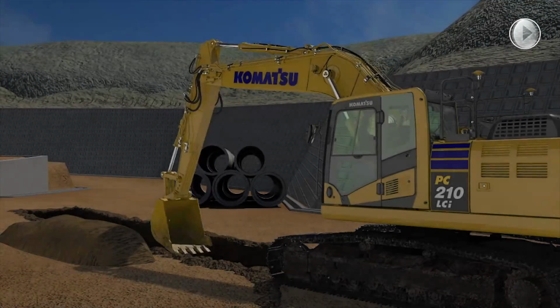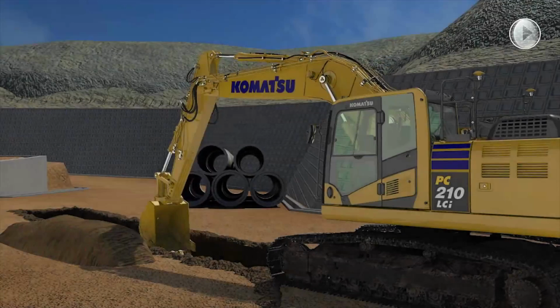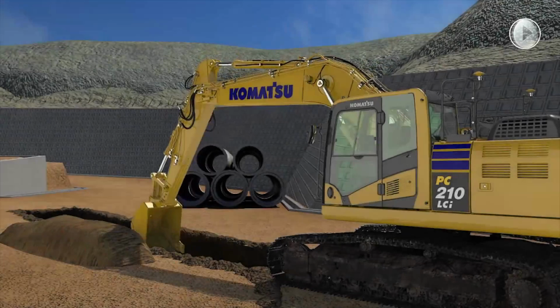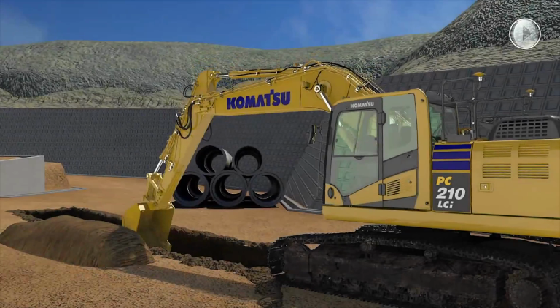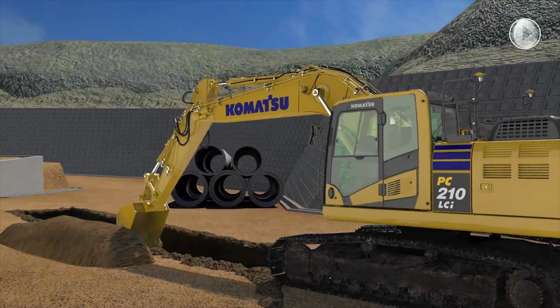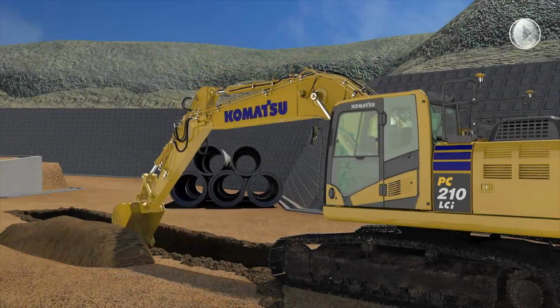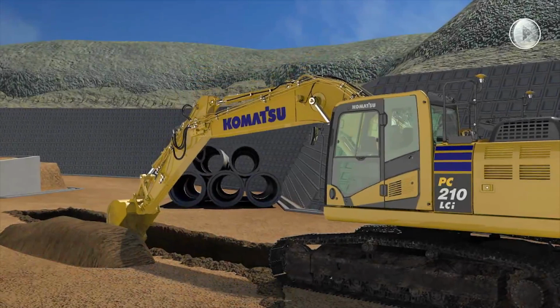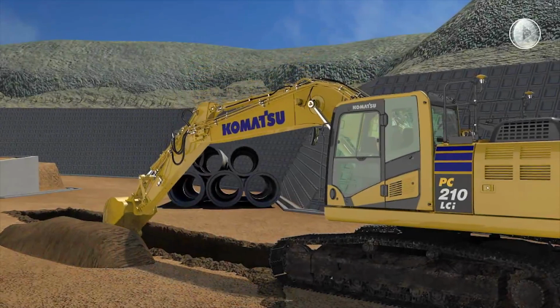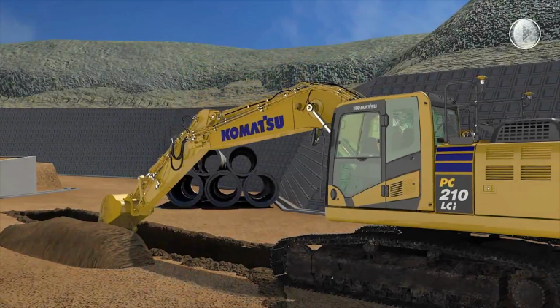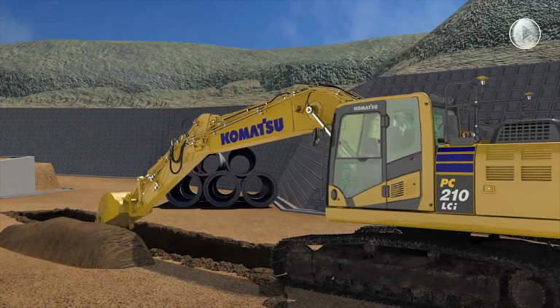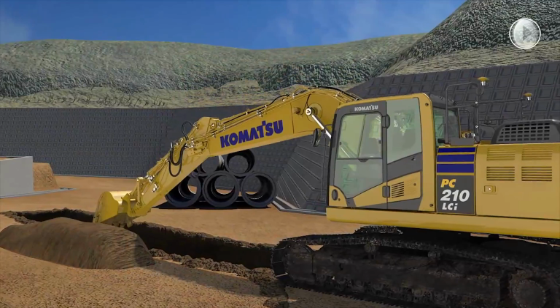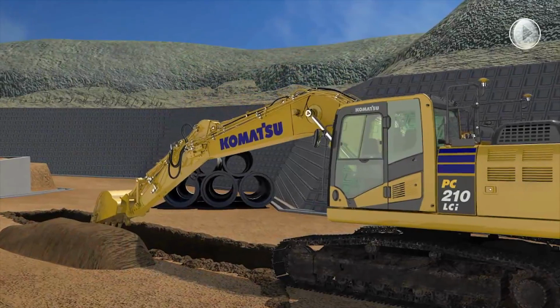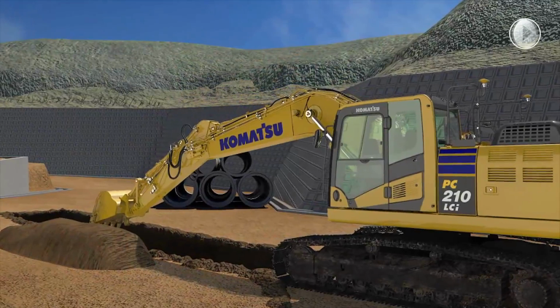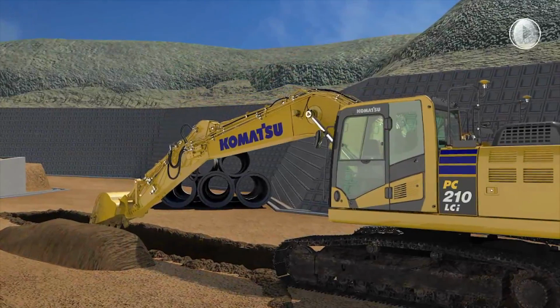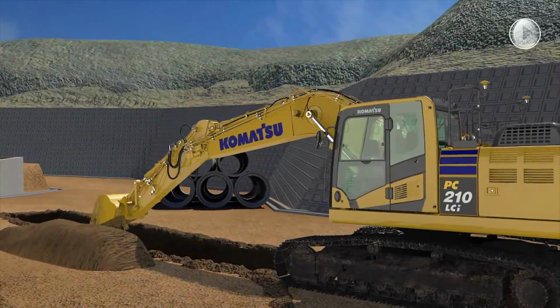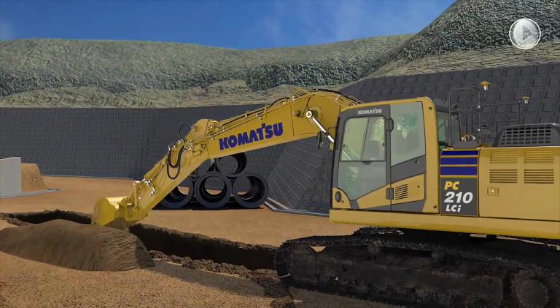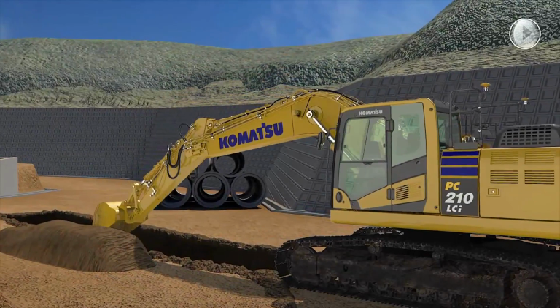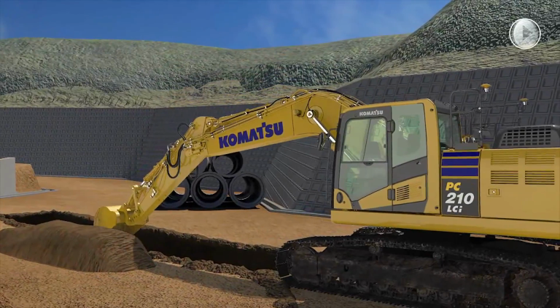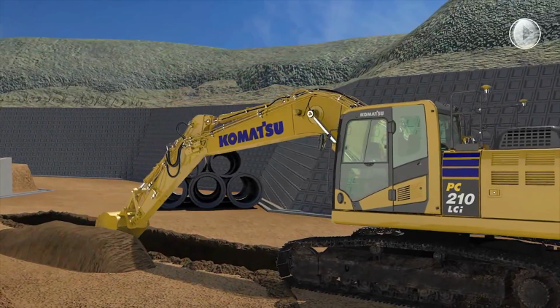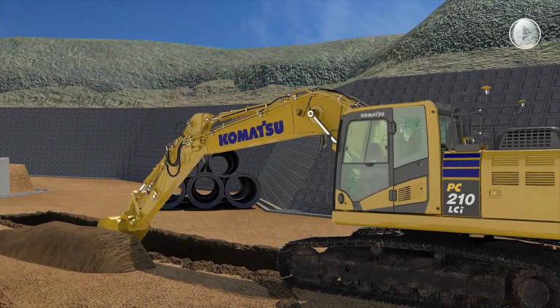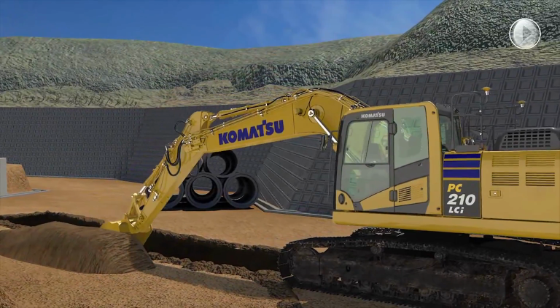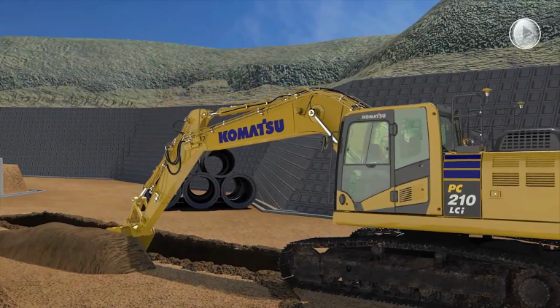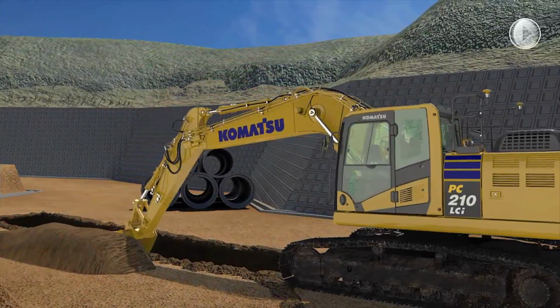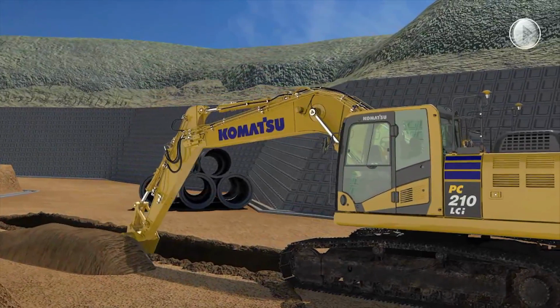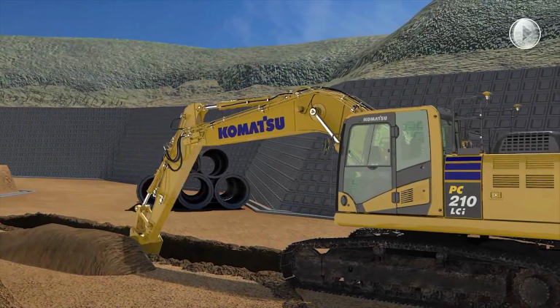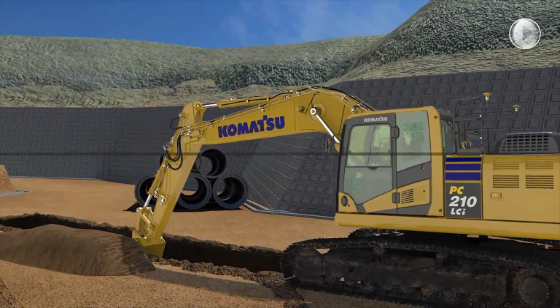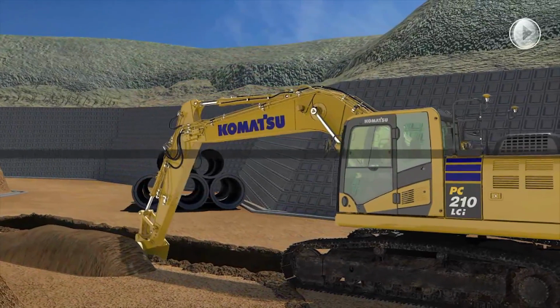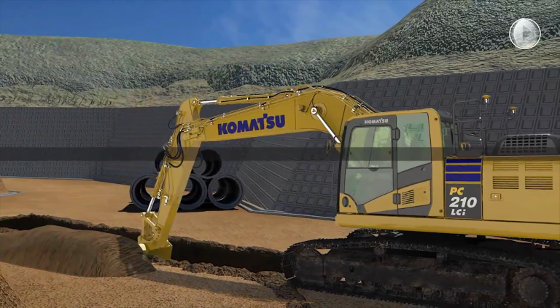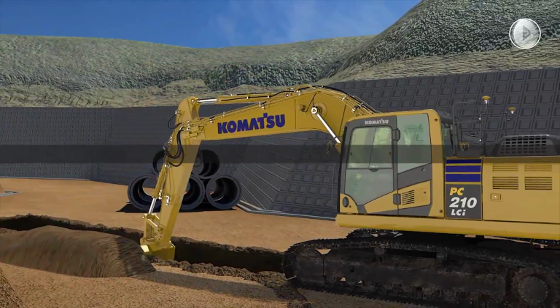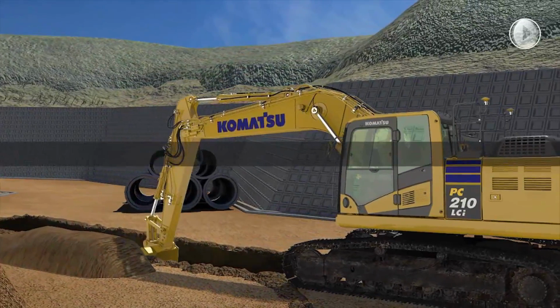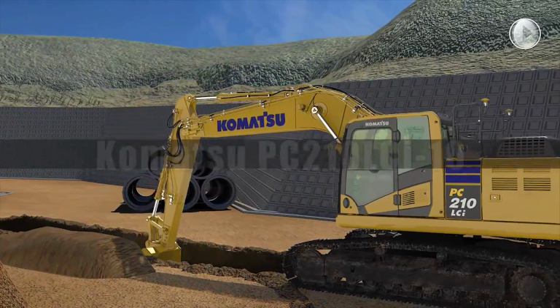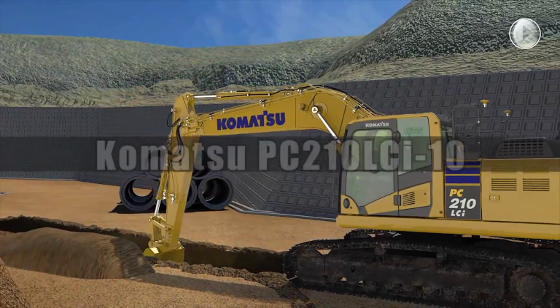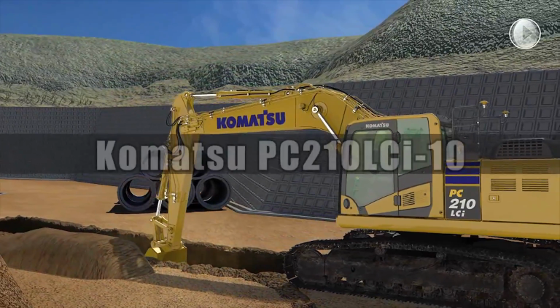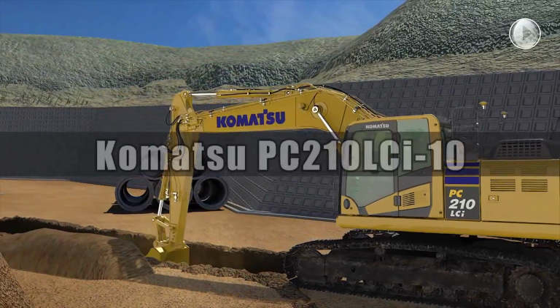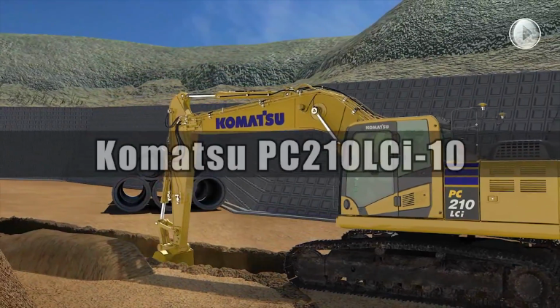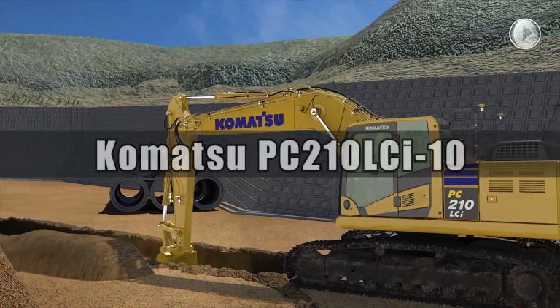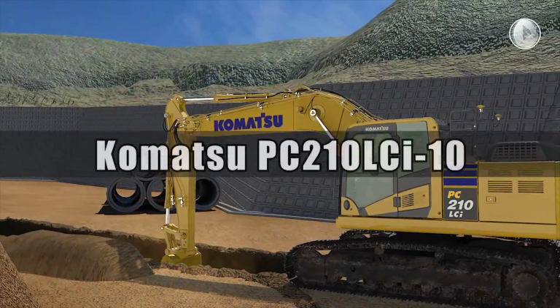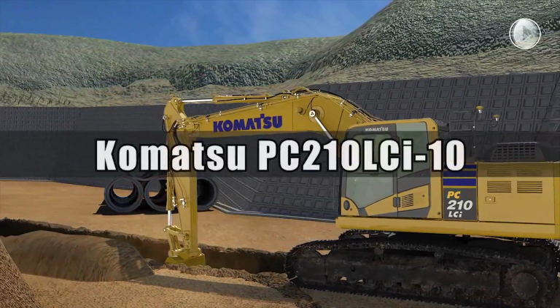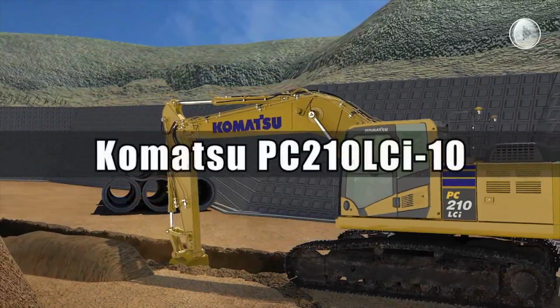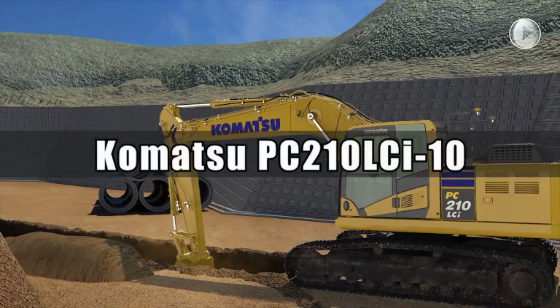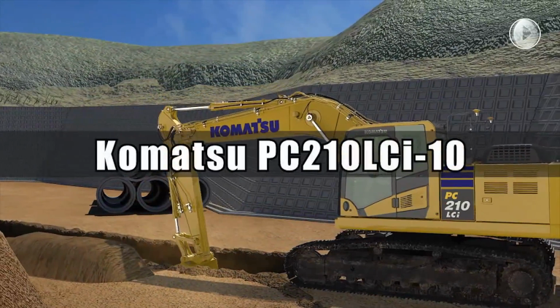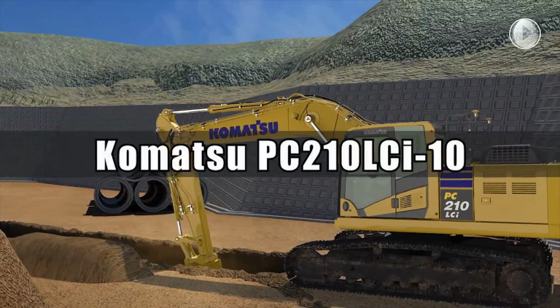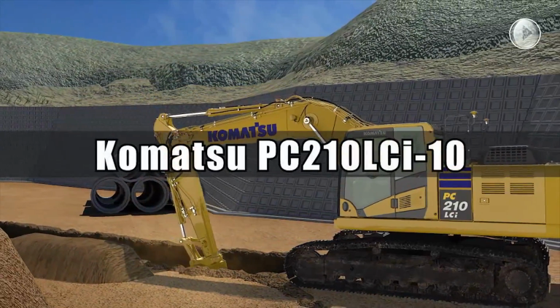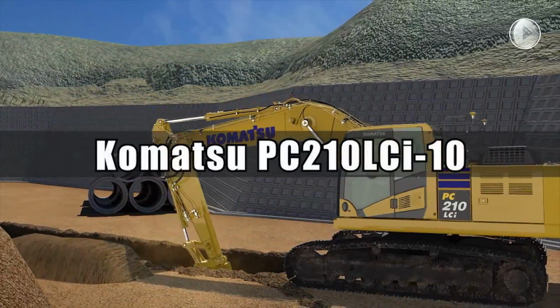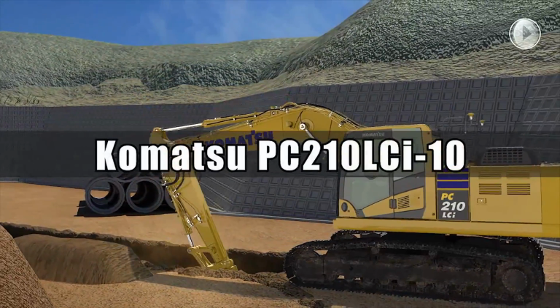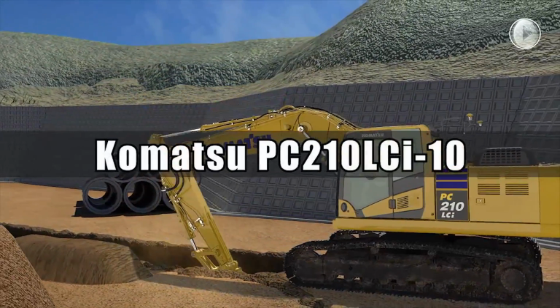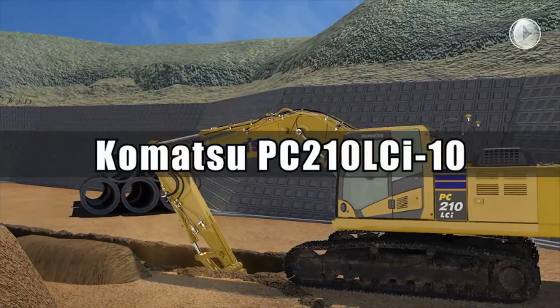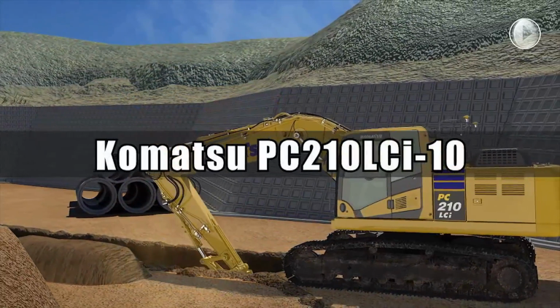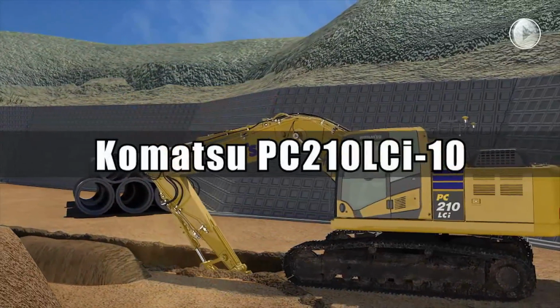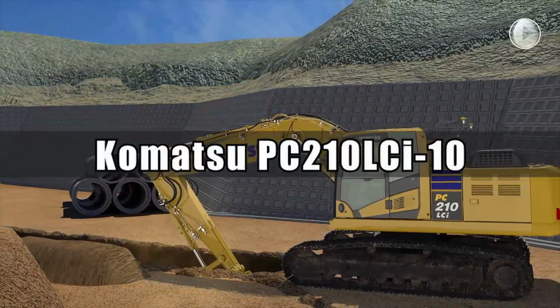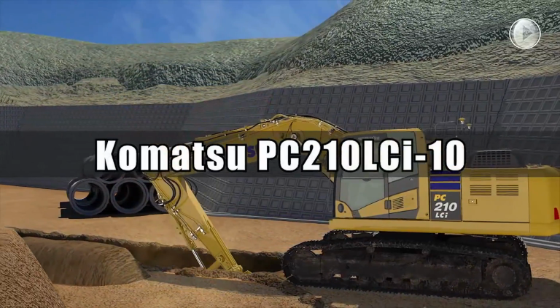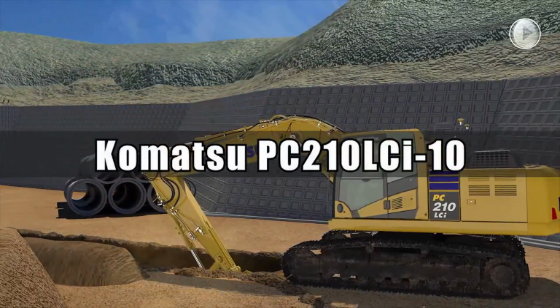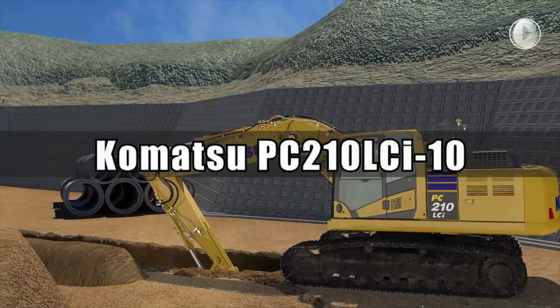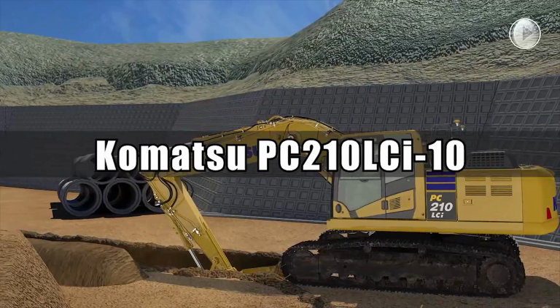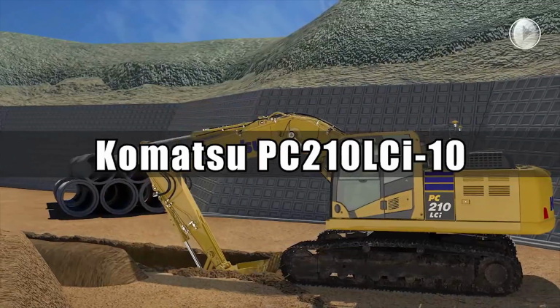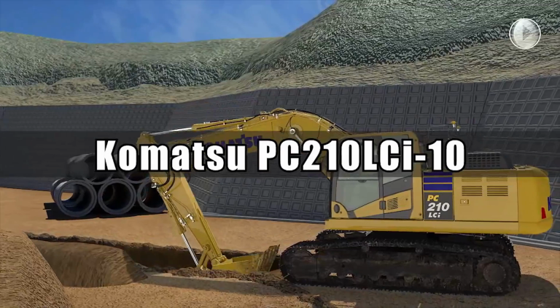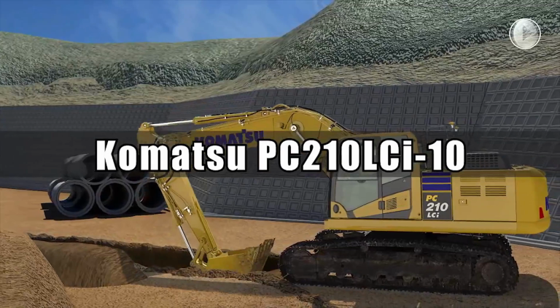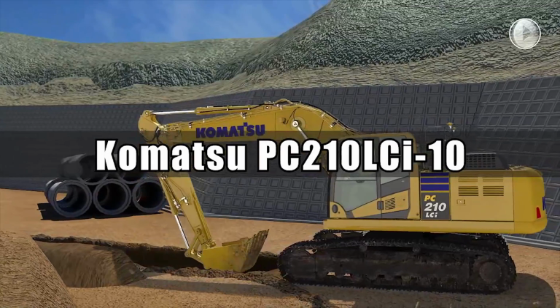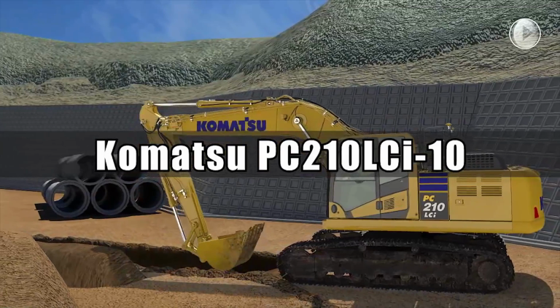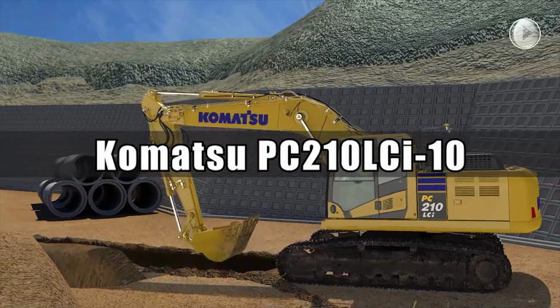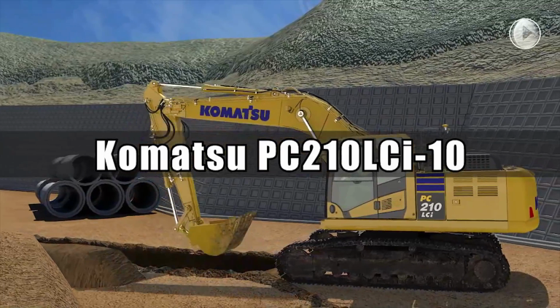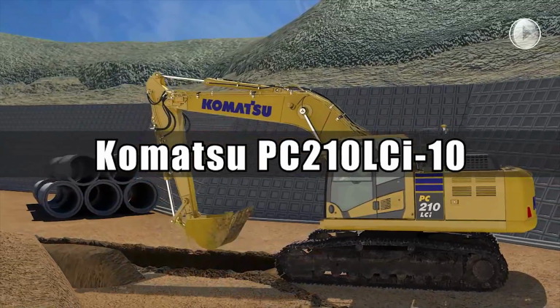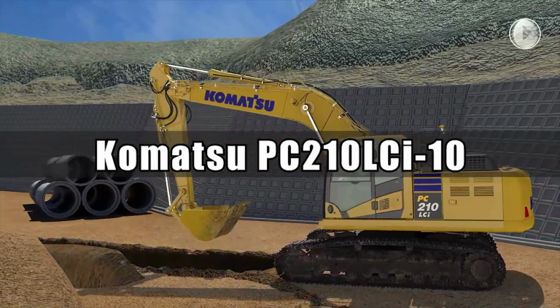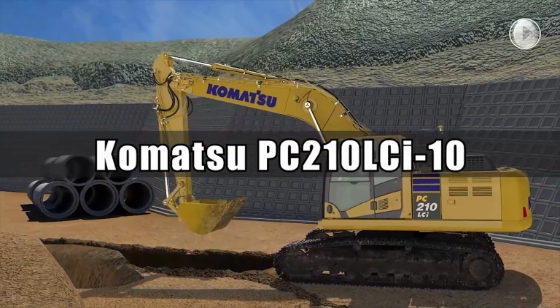Innovative. Integrative. Intelligent. Komatsu Intelligent Machine Control Excavators.